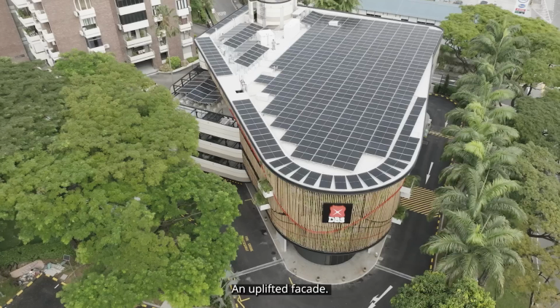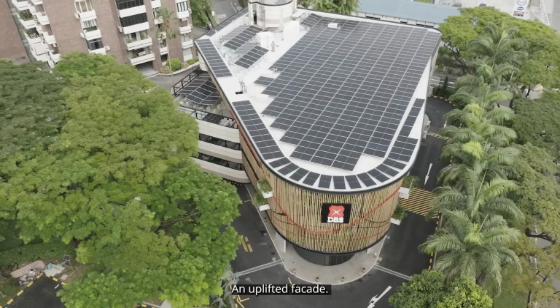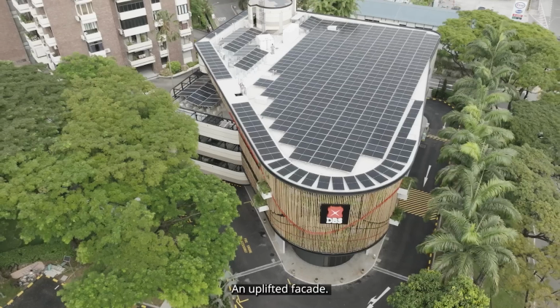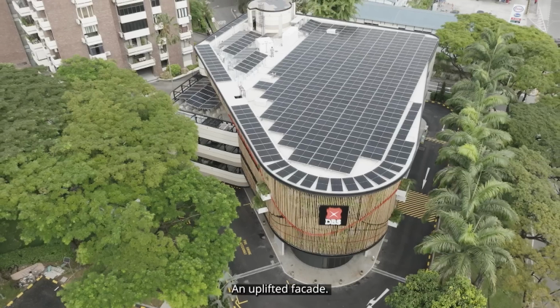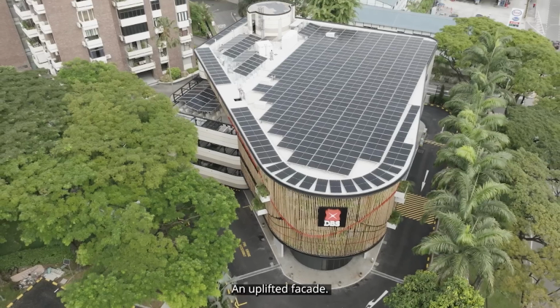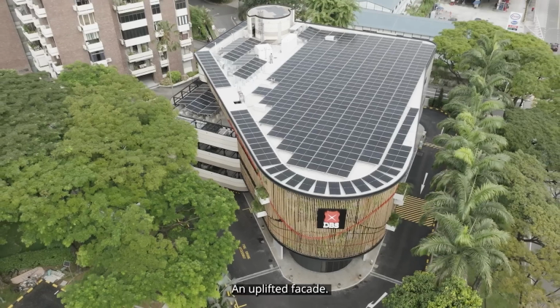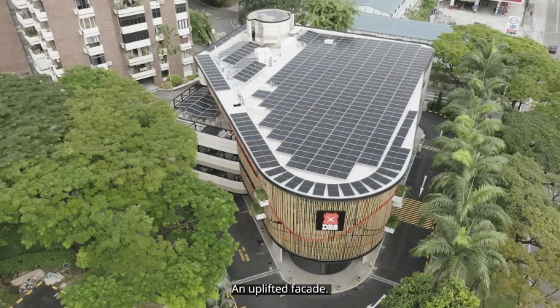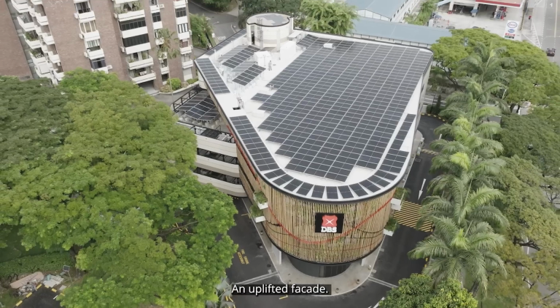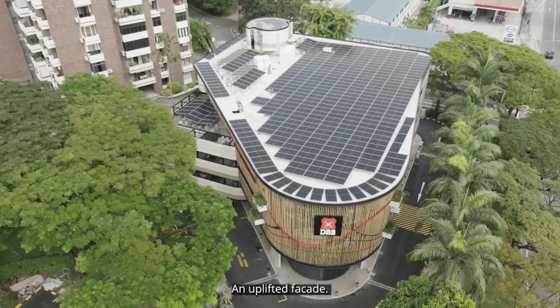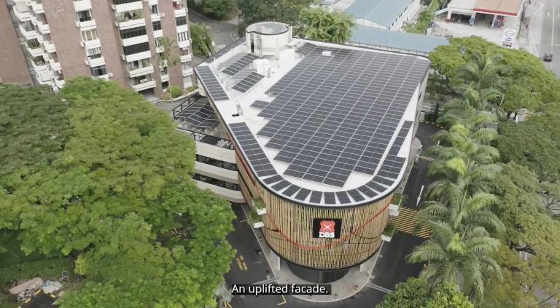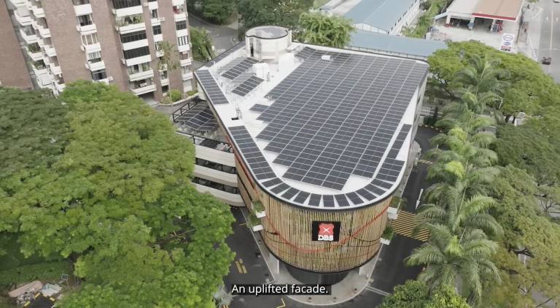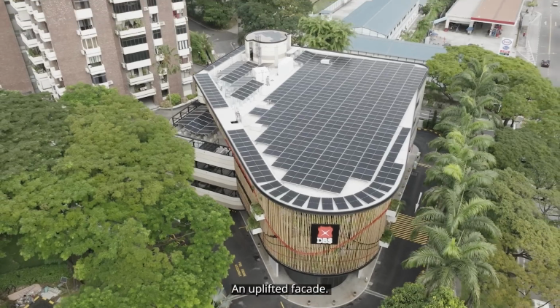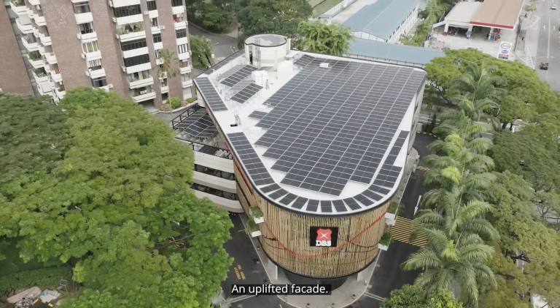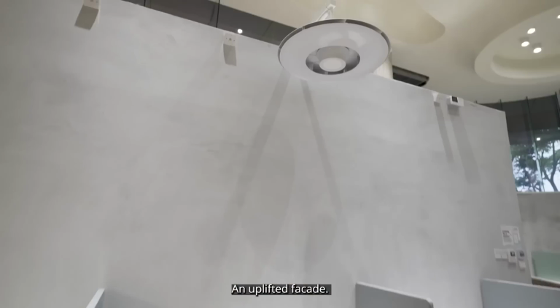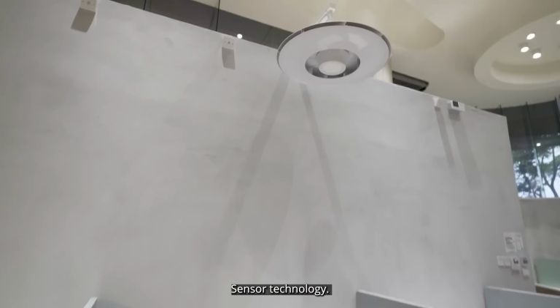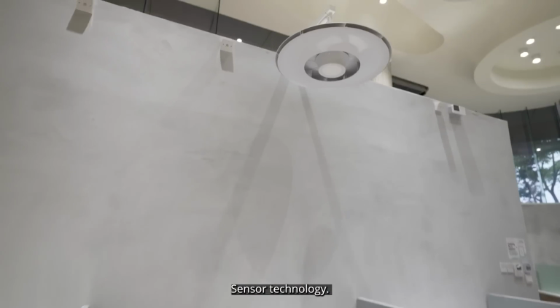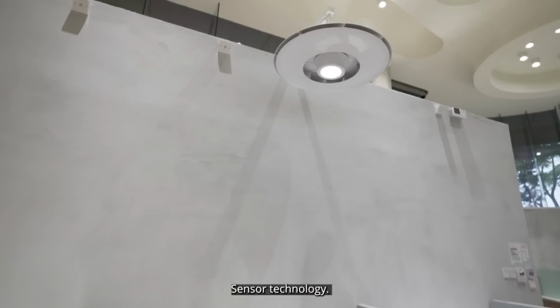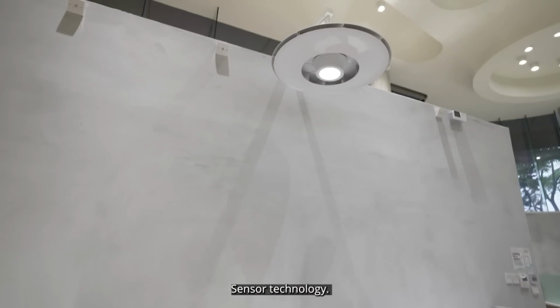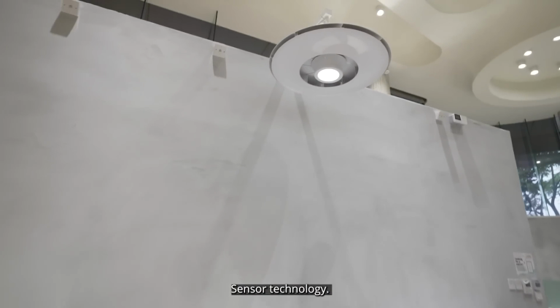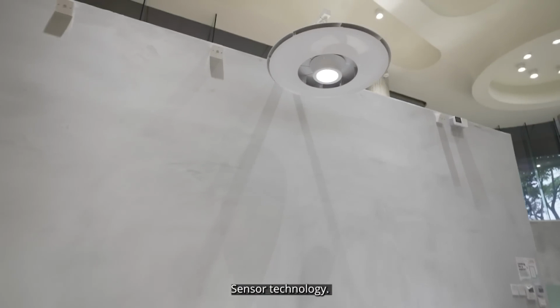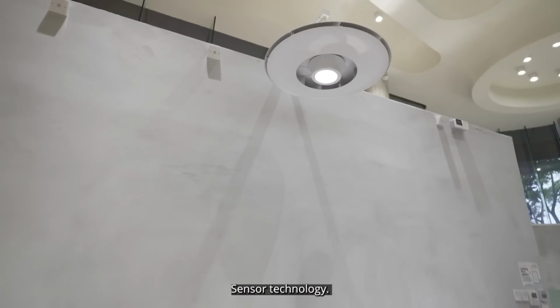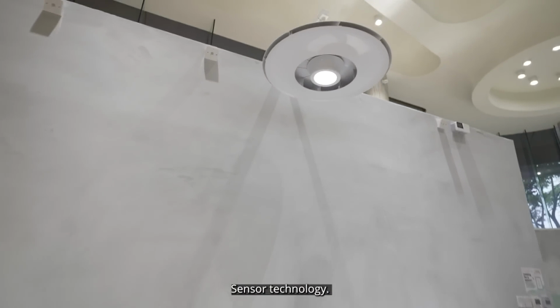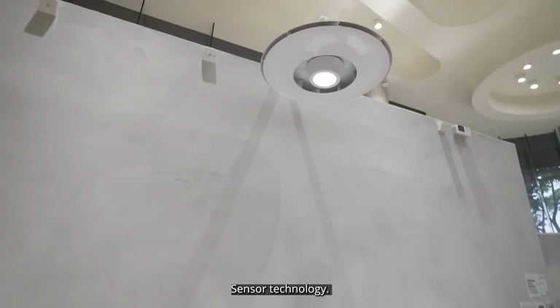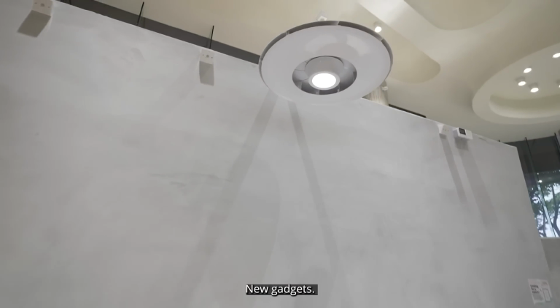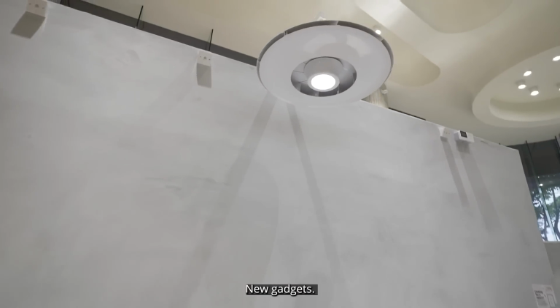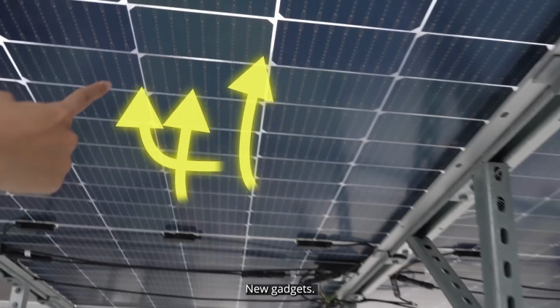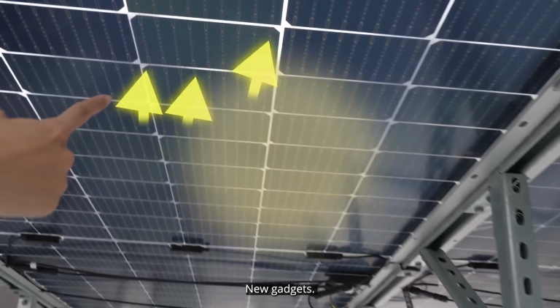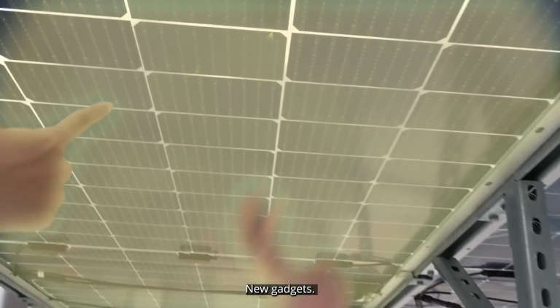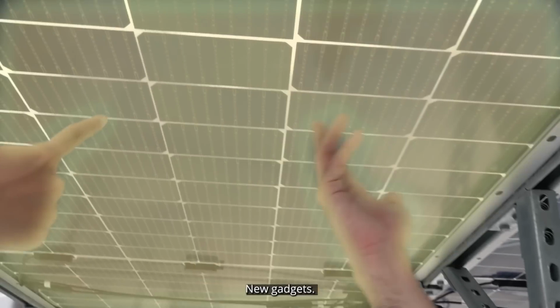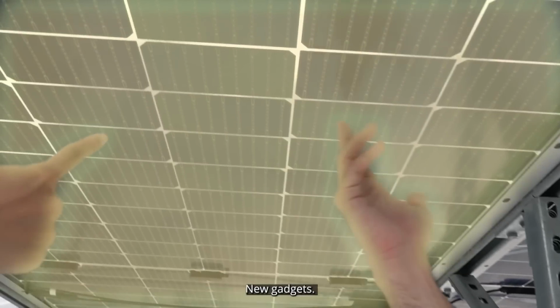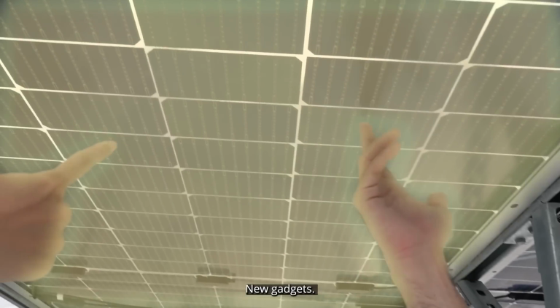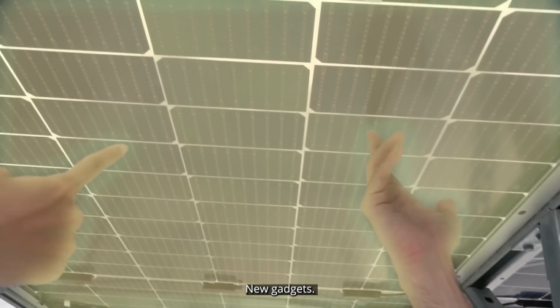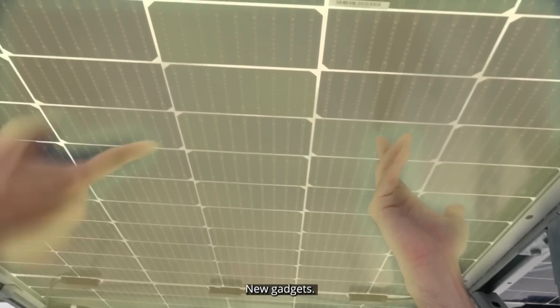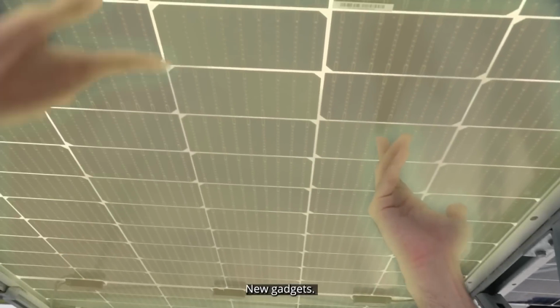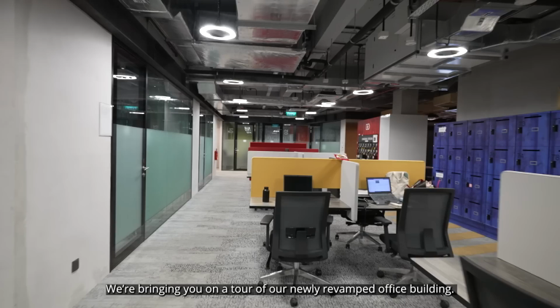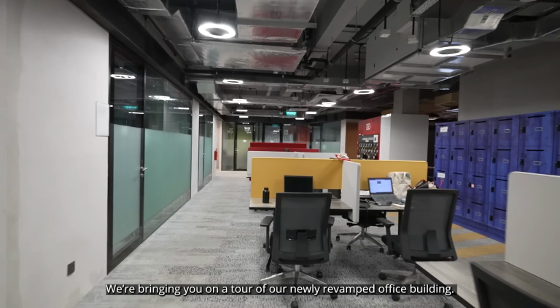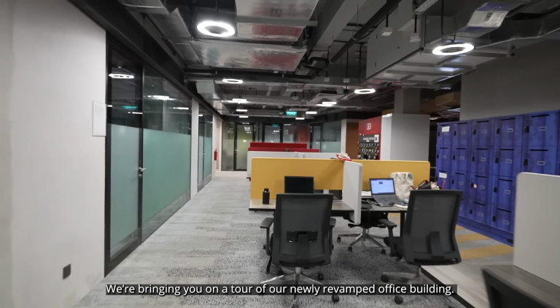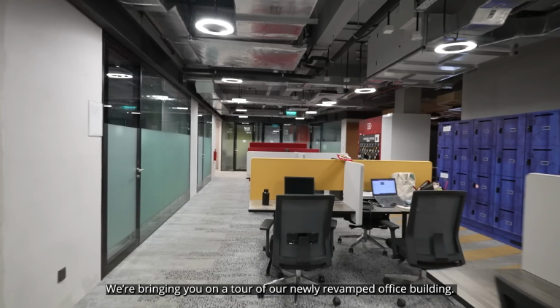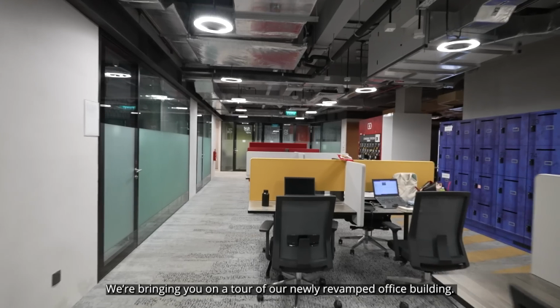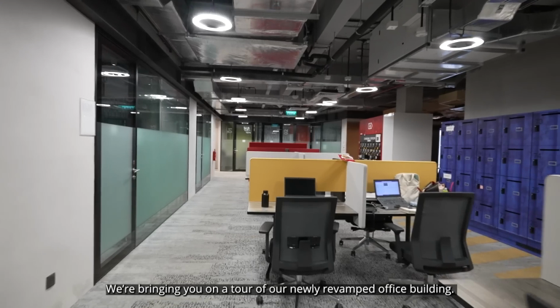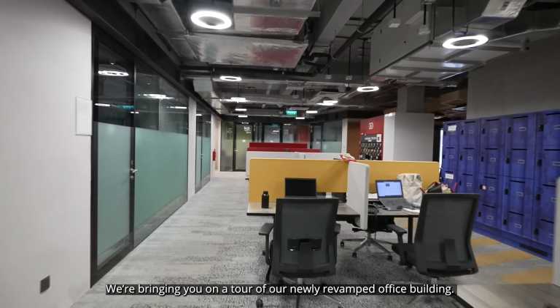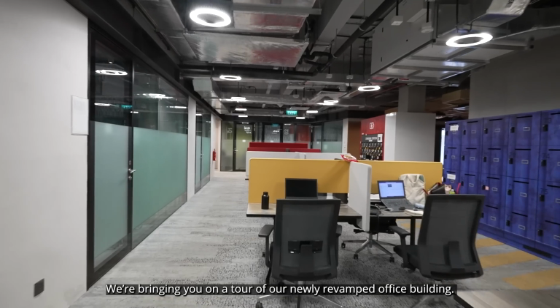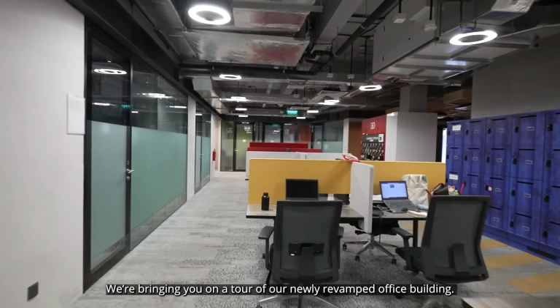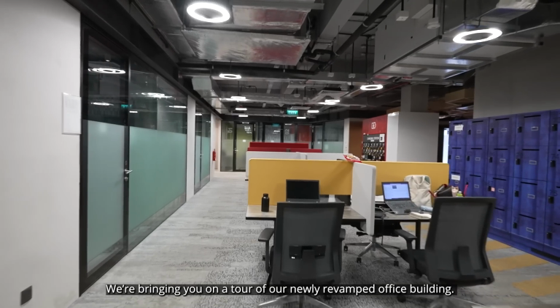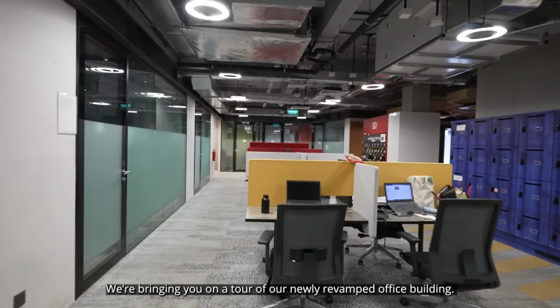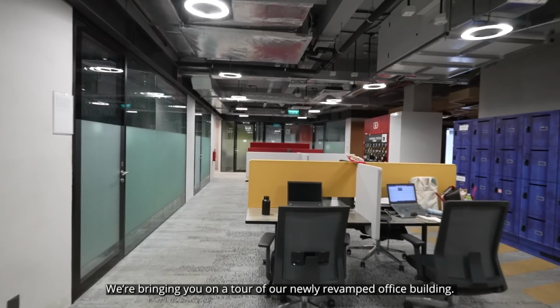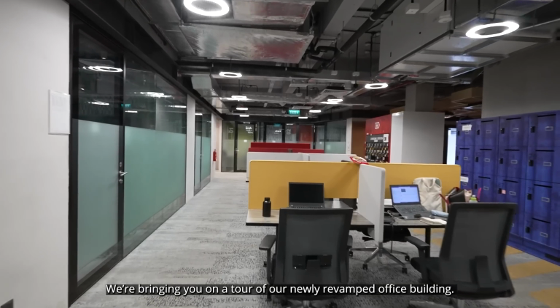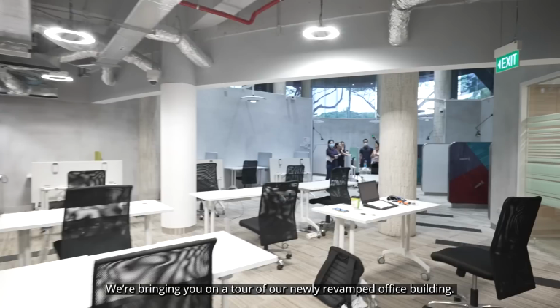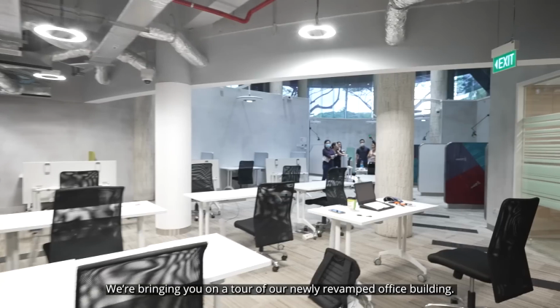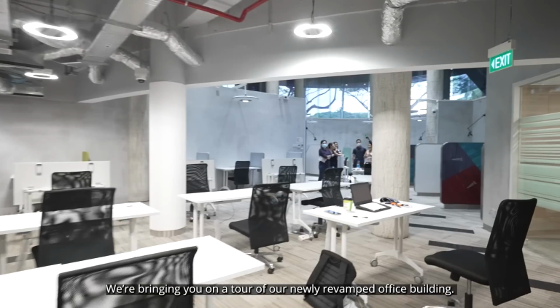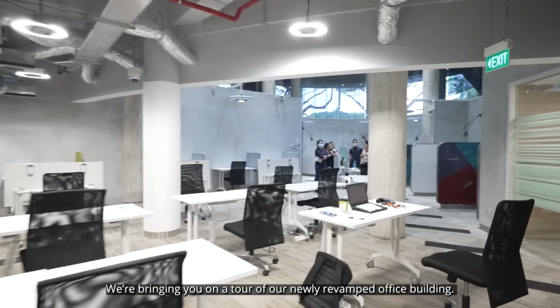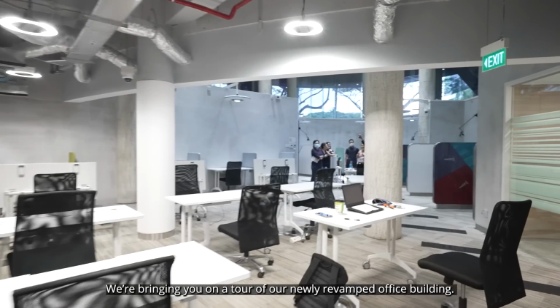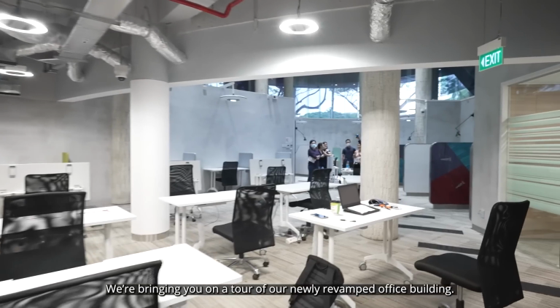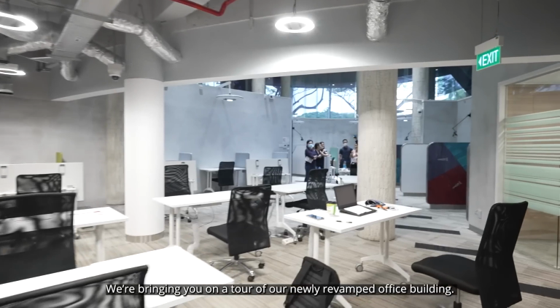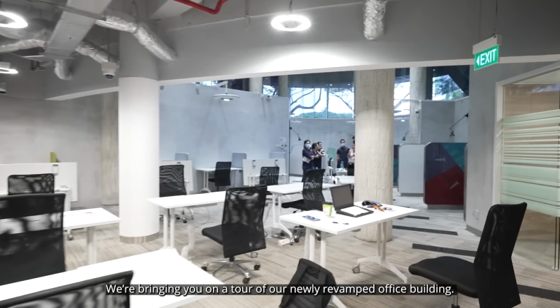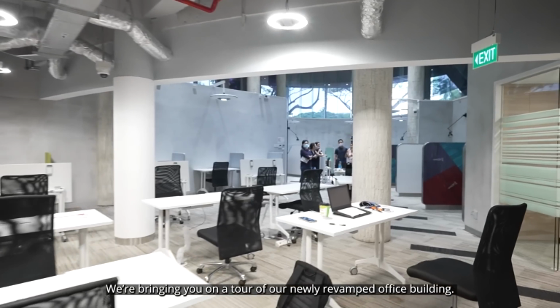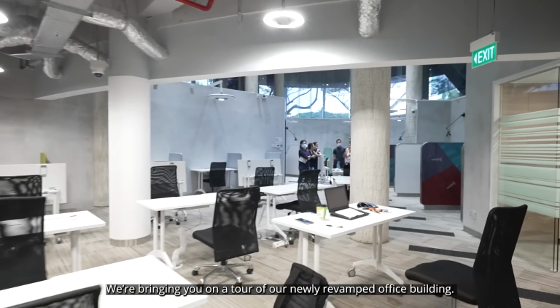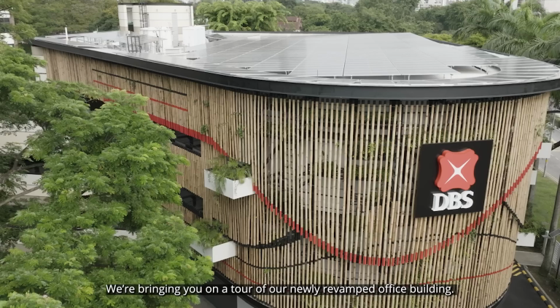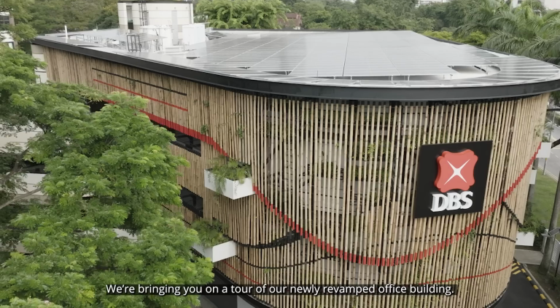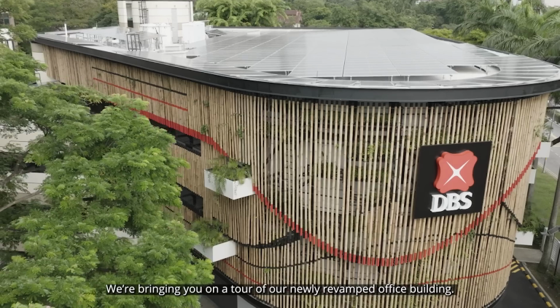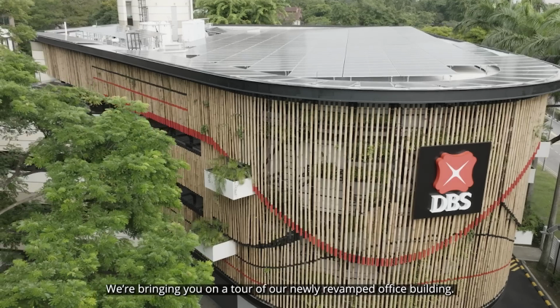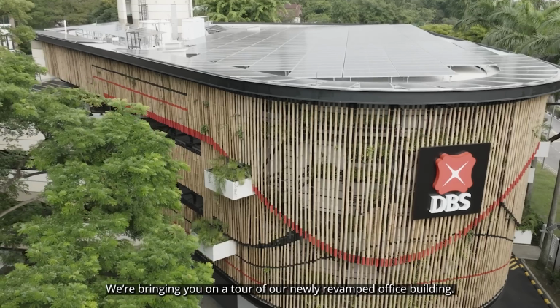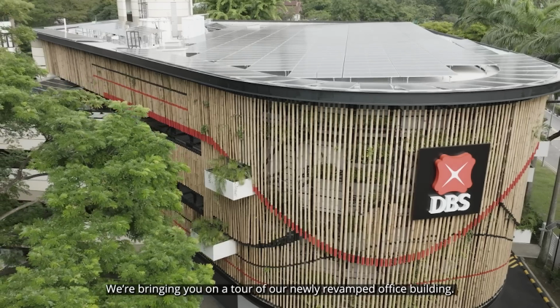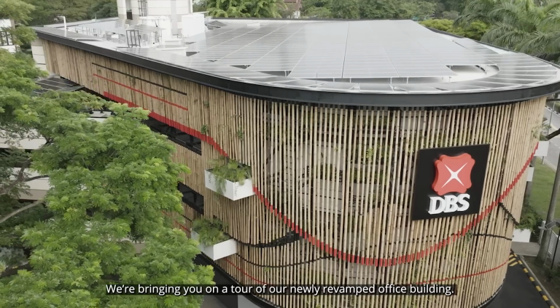An uplifted façade, sensor technology, new gadgets — we're bringing you on a tour of our newly revamped office building.